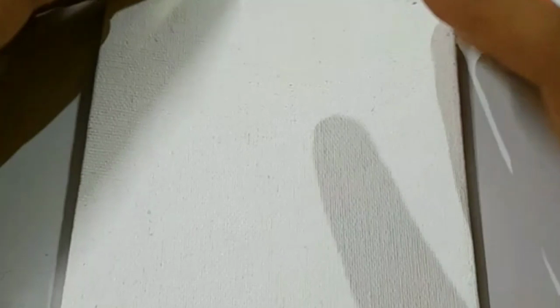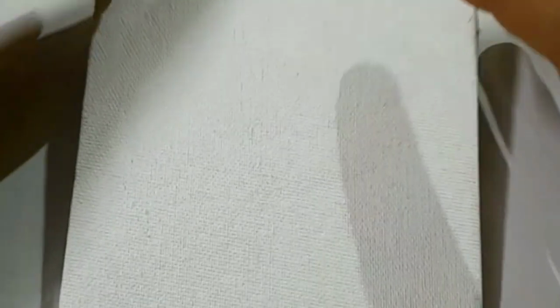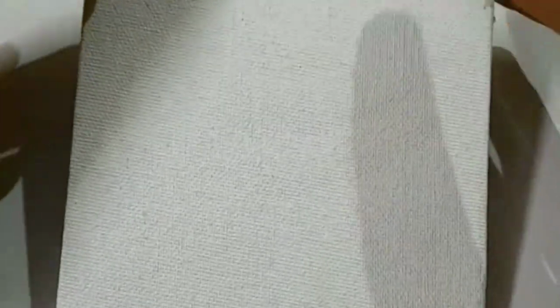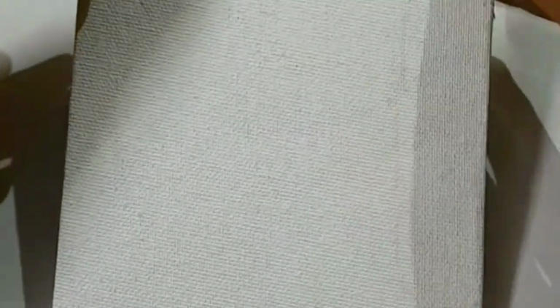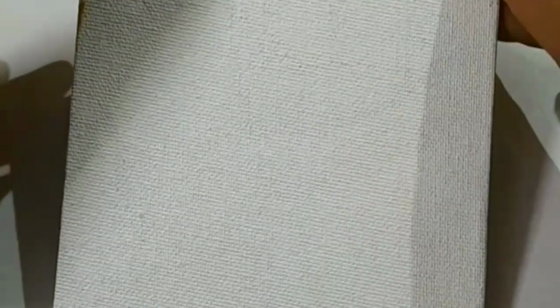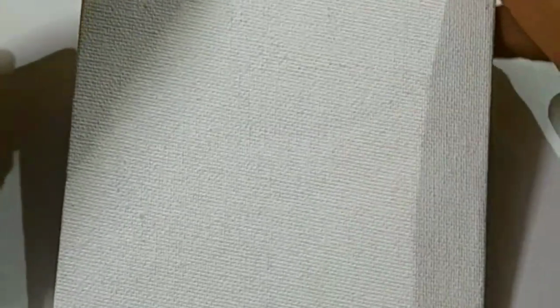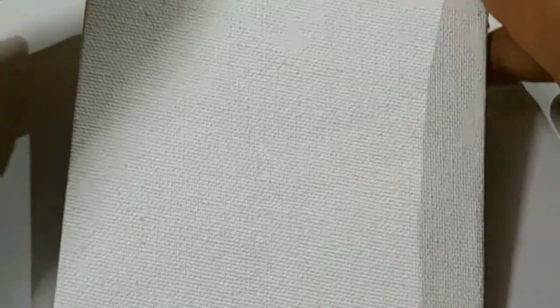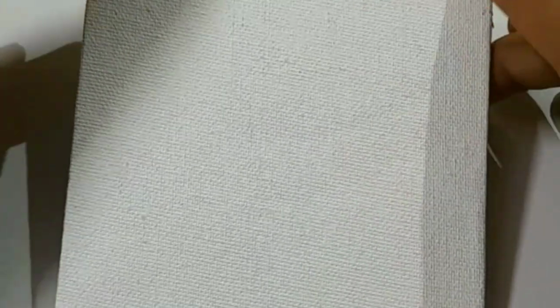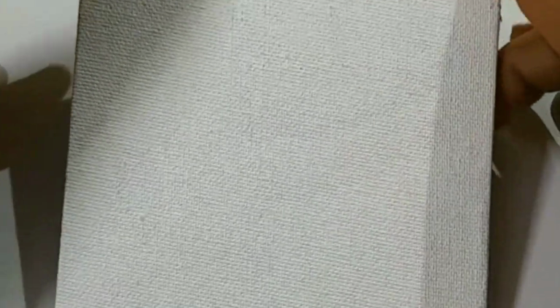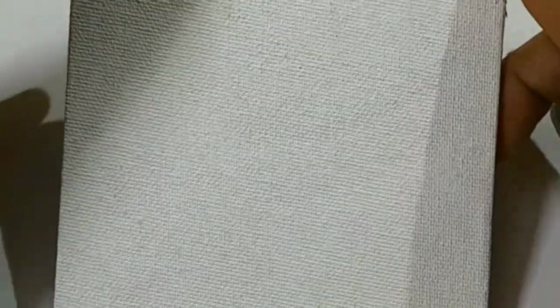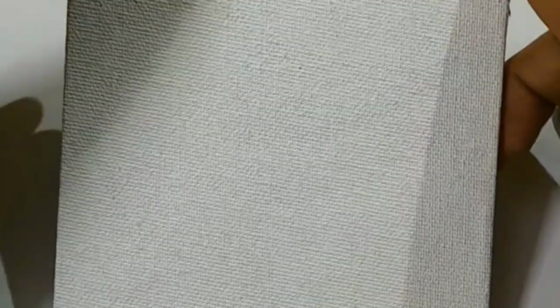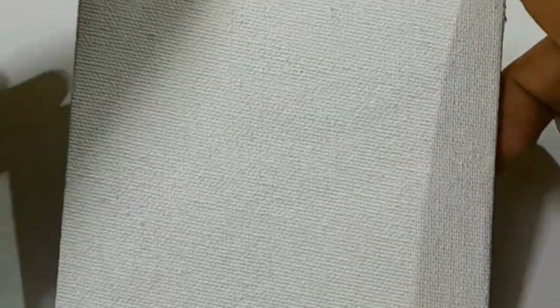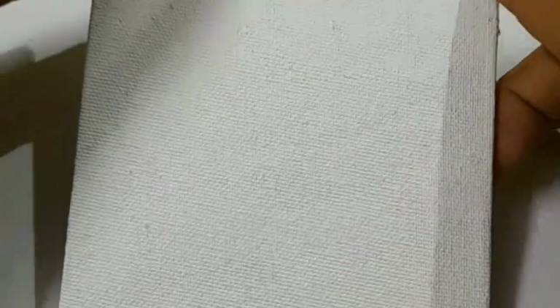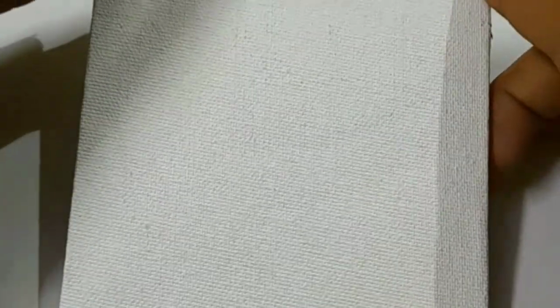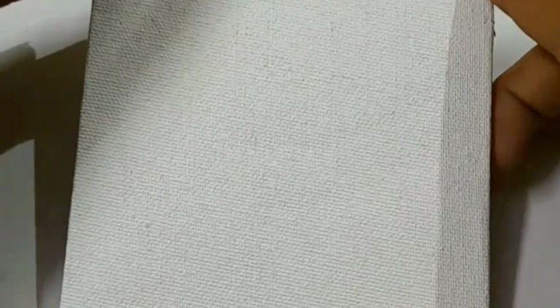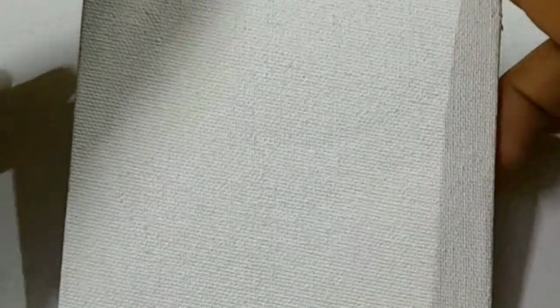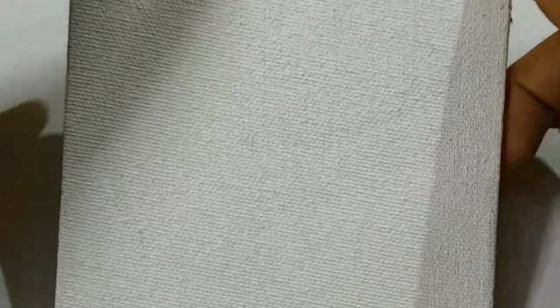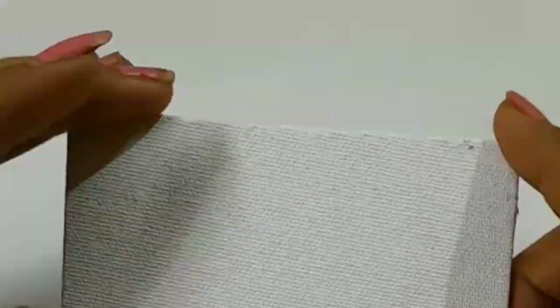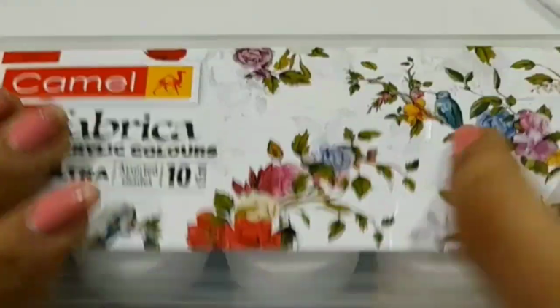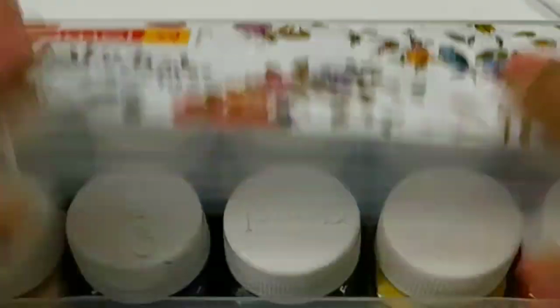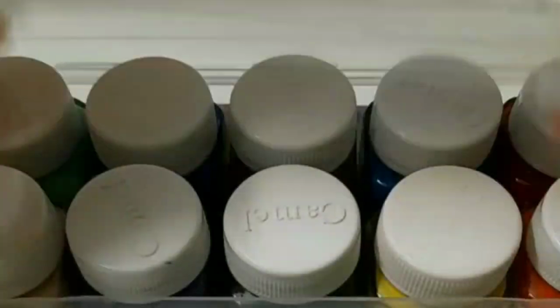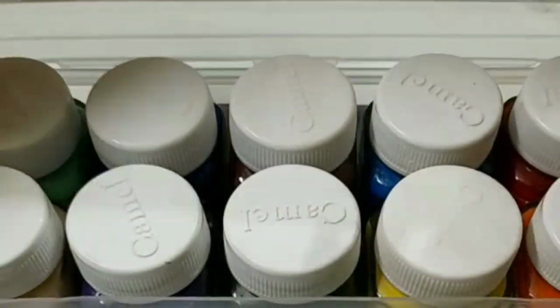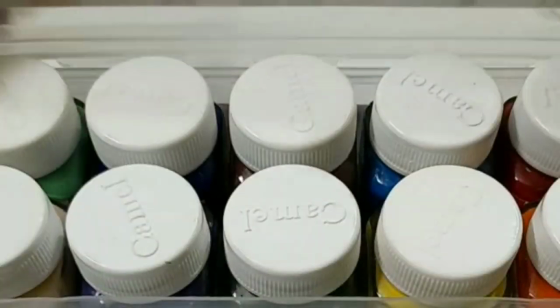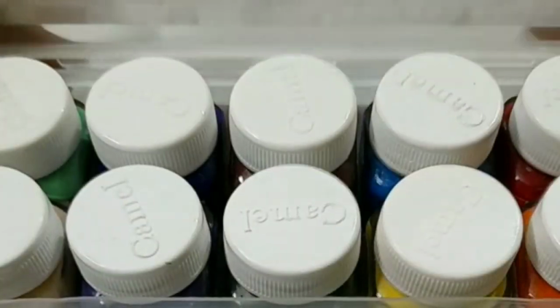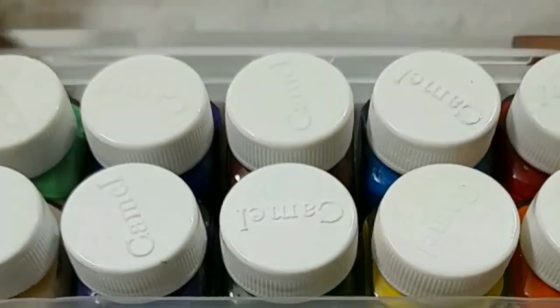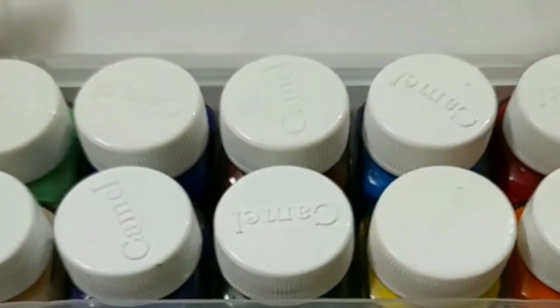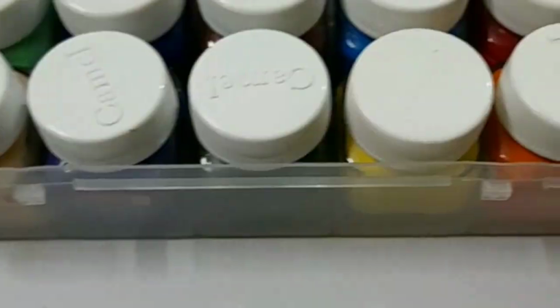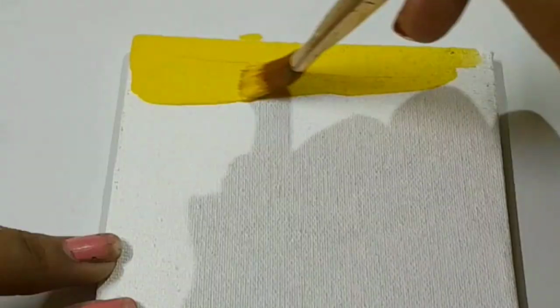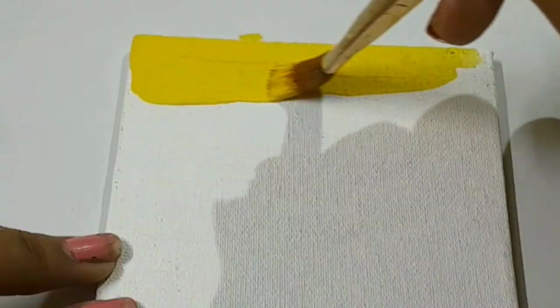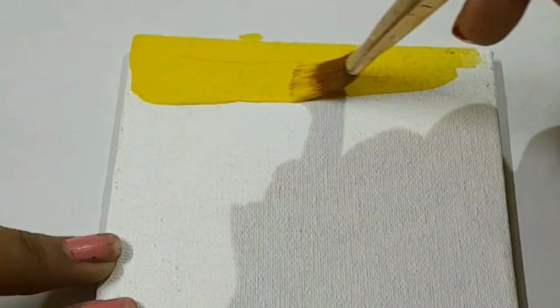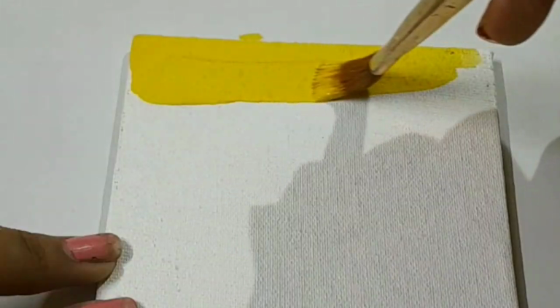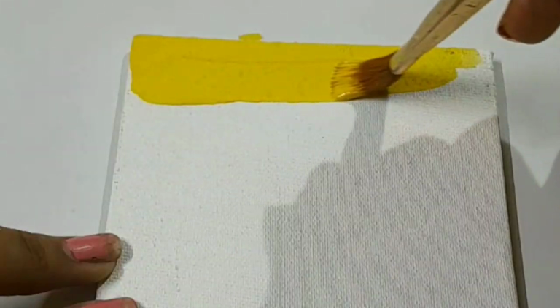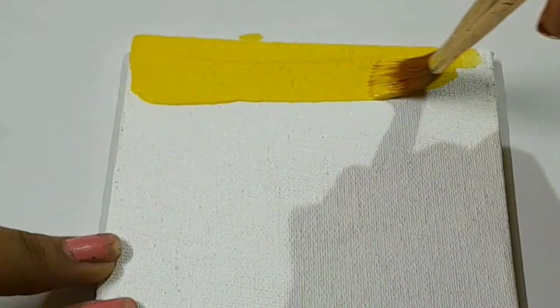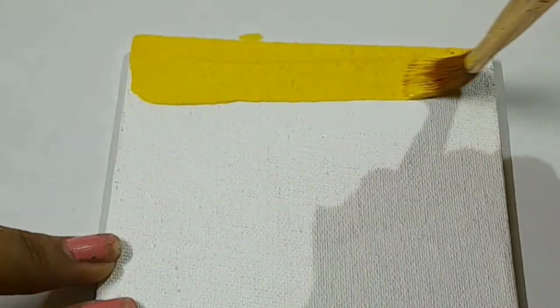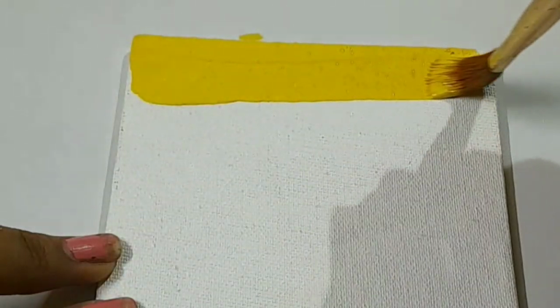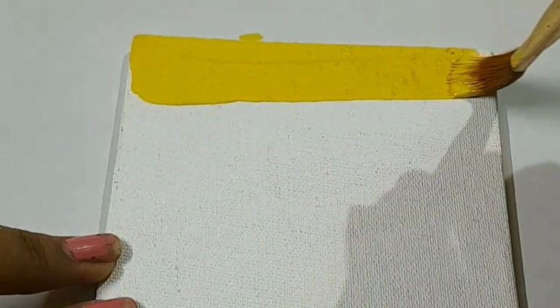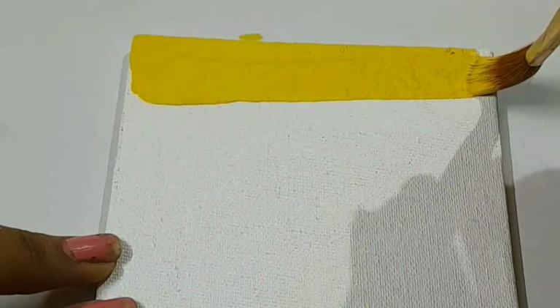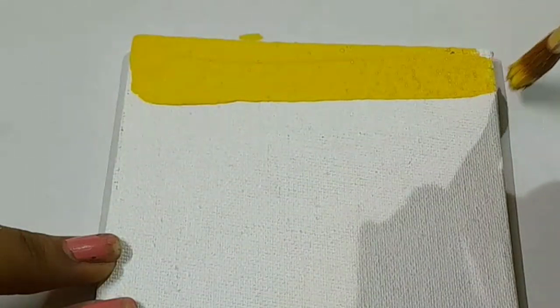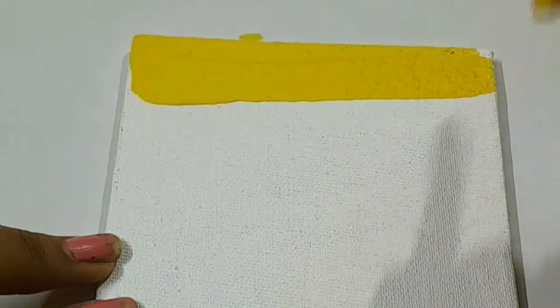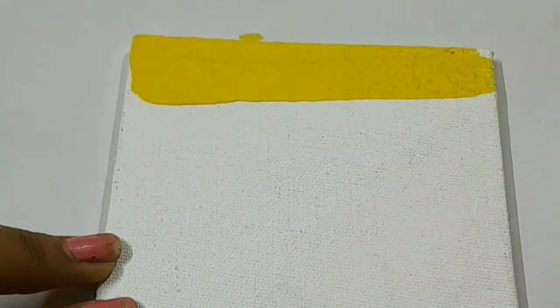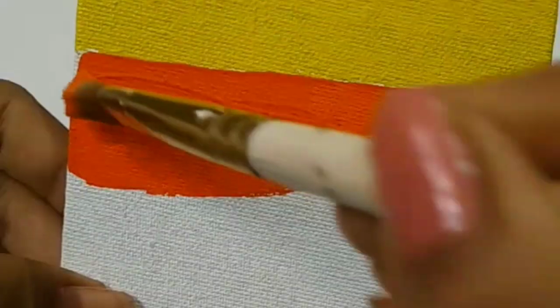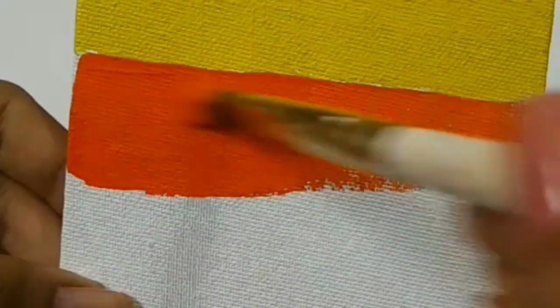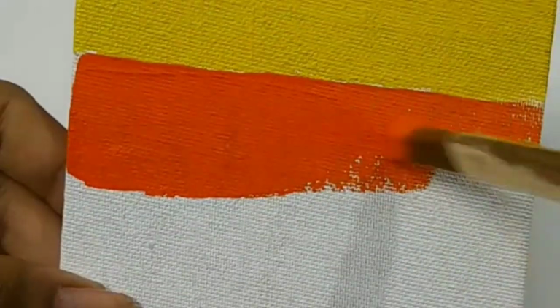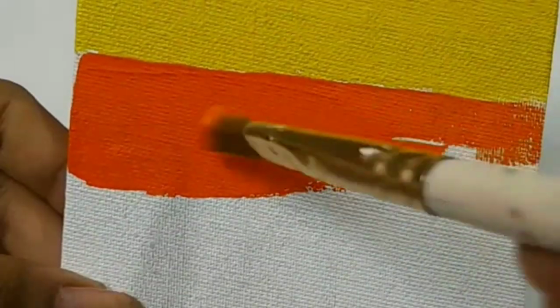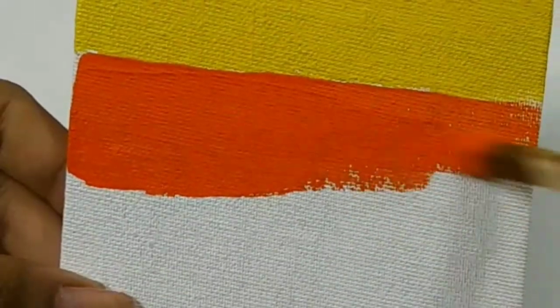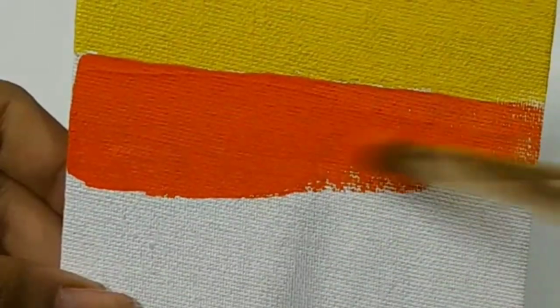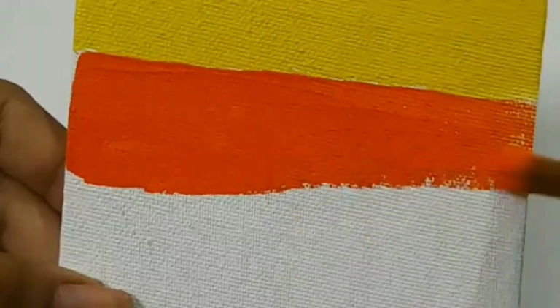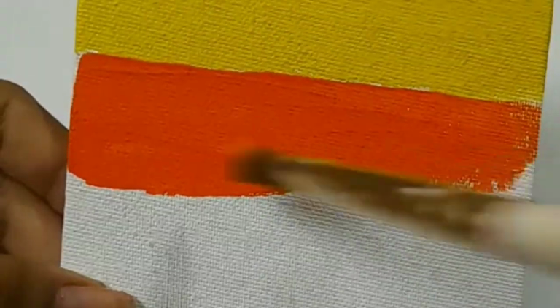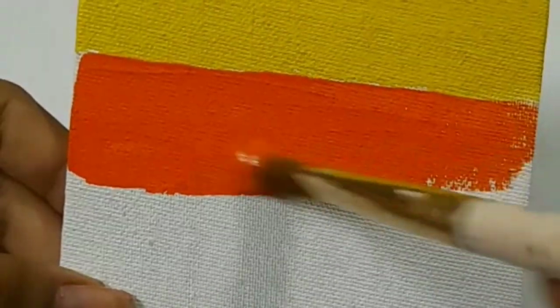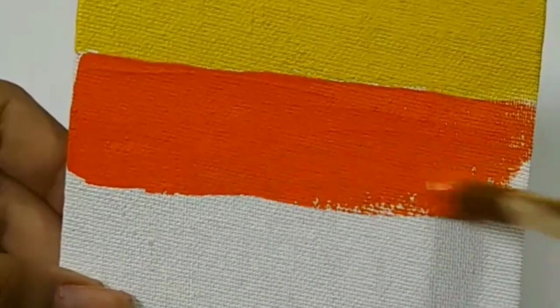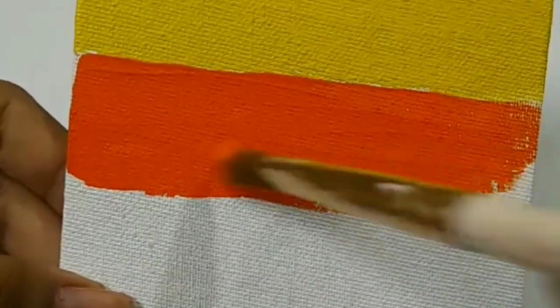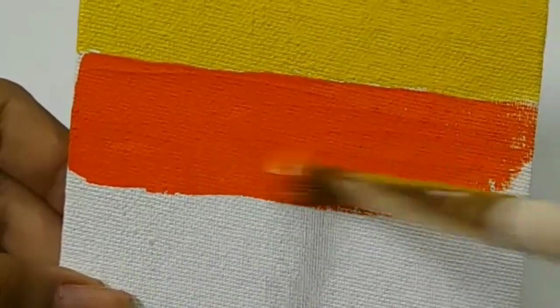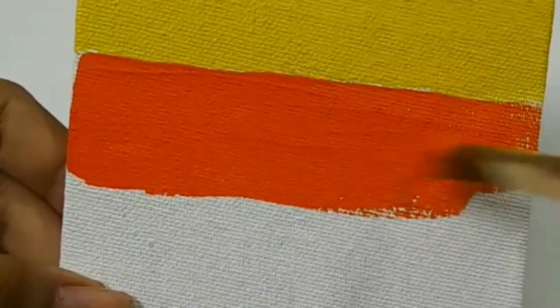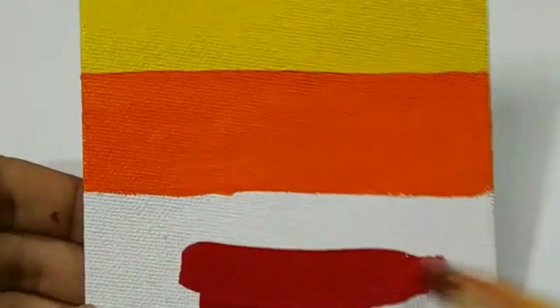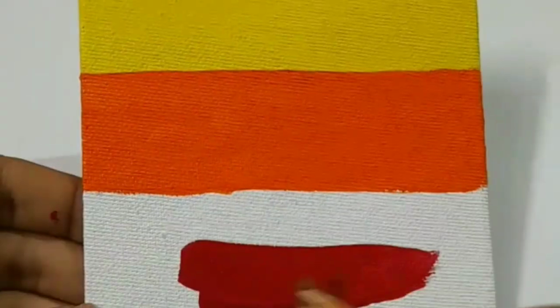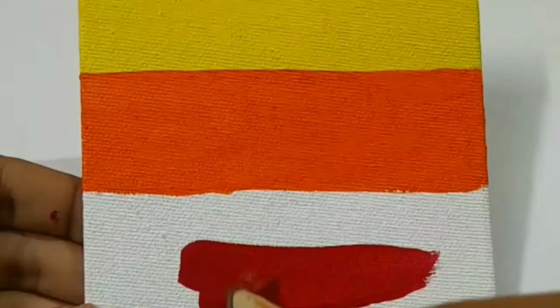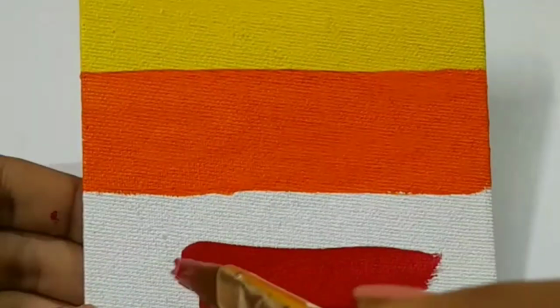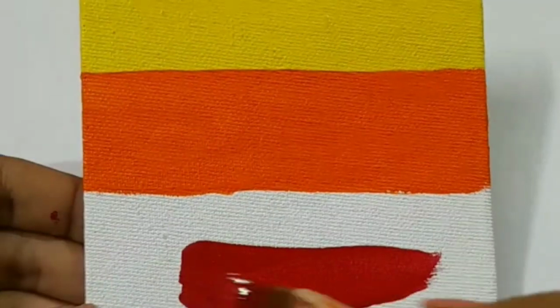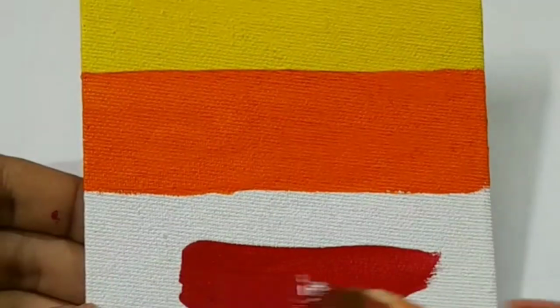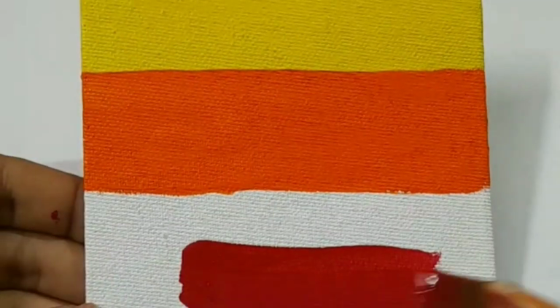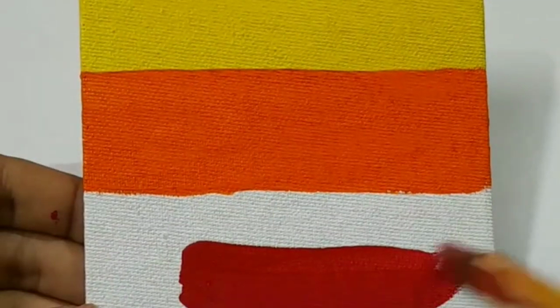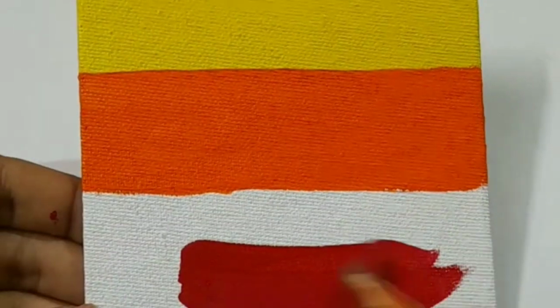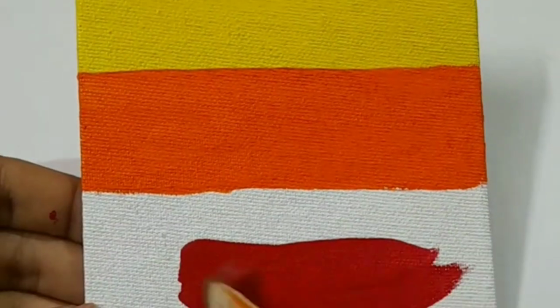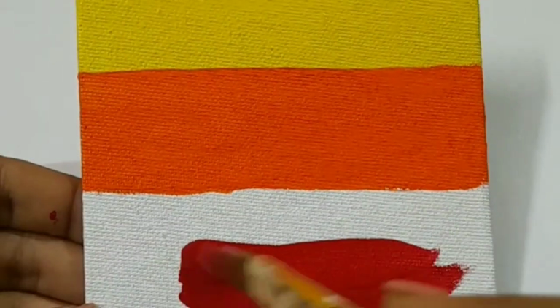Hey guys, I have made this gift out. Then I took acrylic colors. After drawing yellow, orange and red.